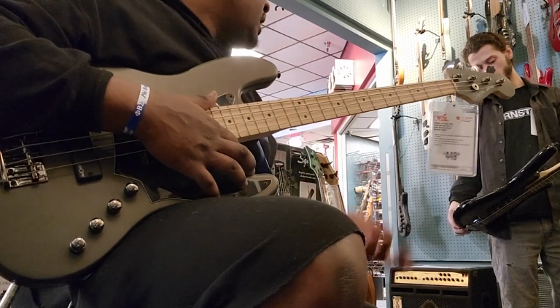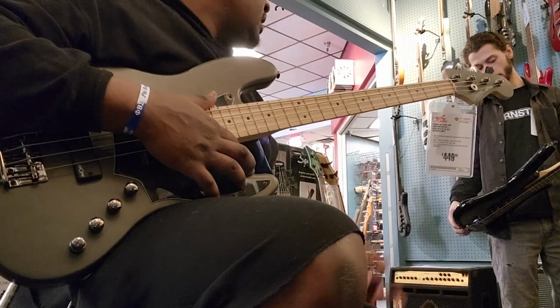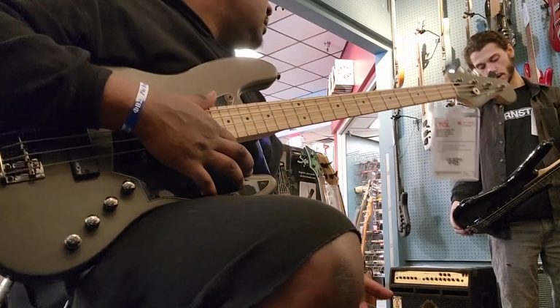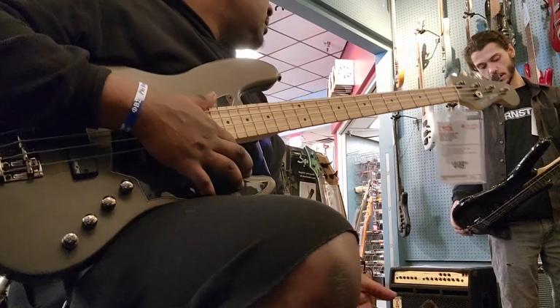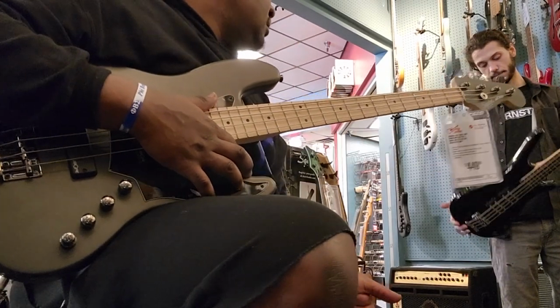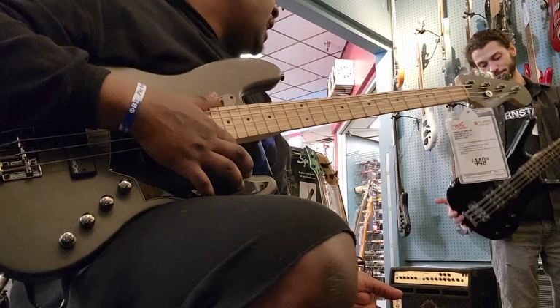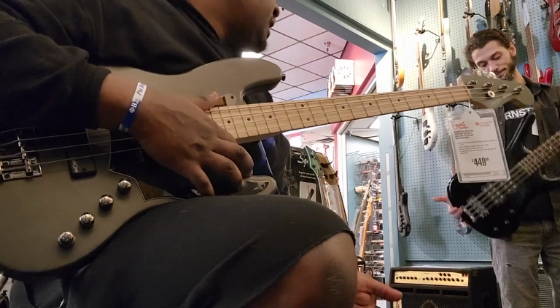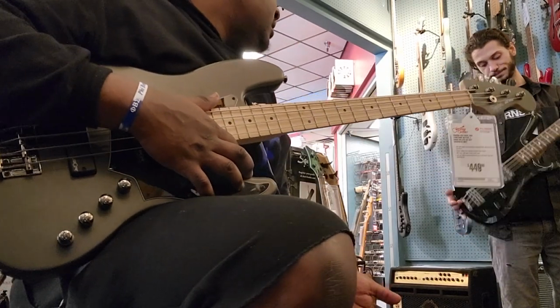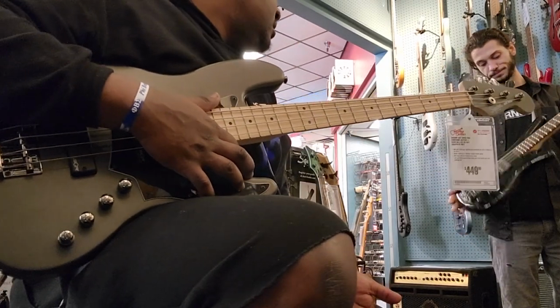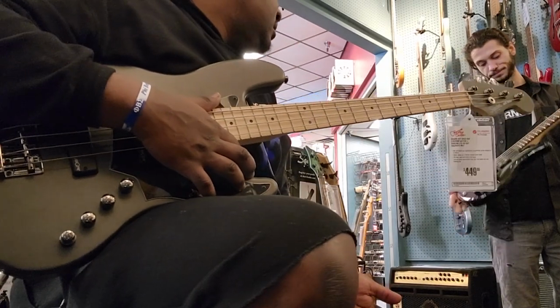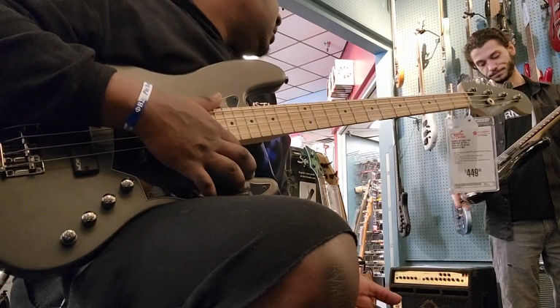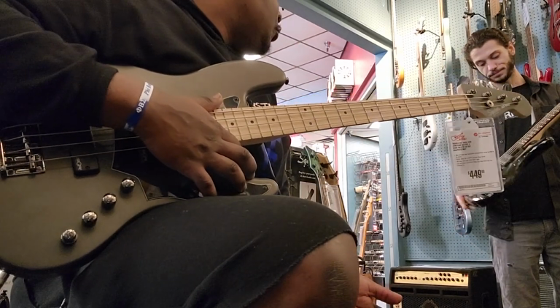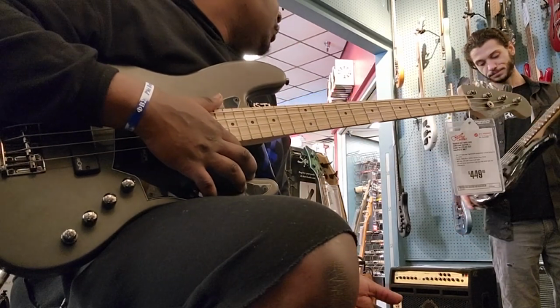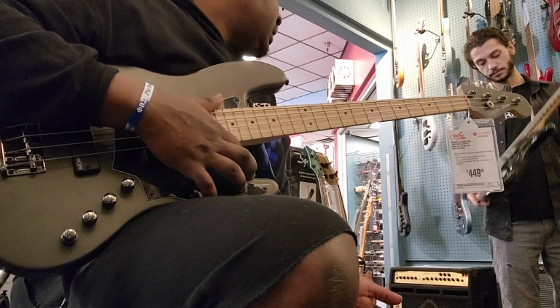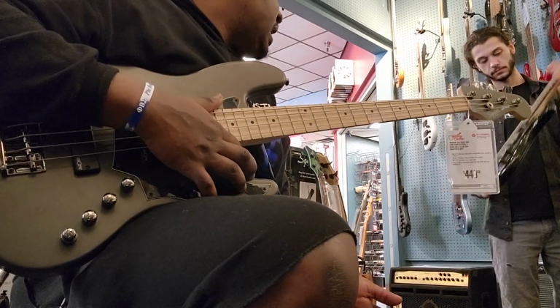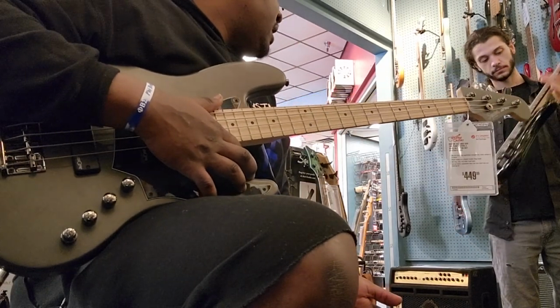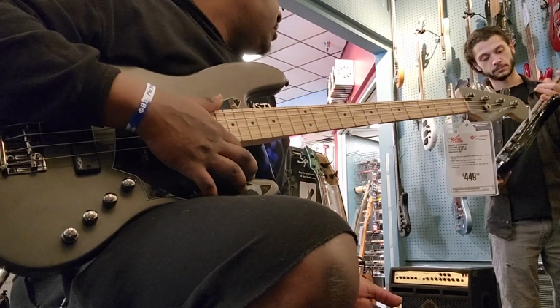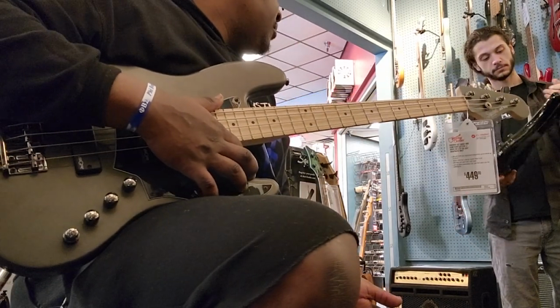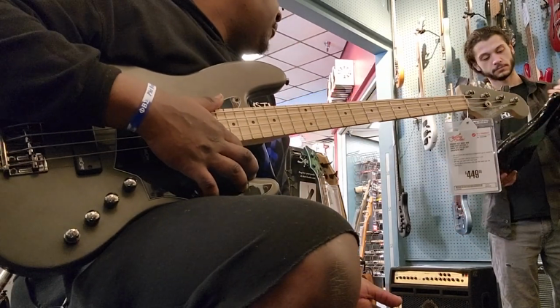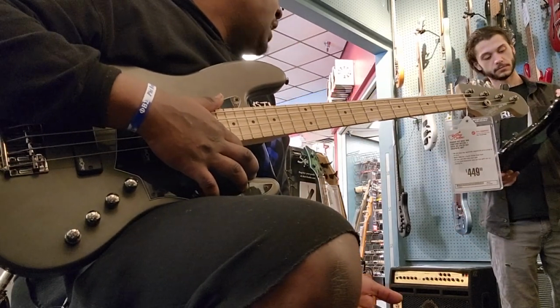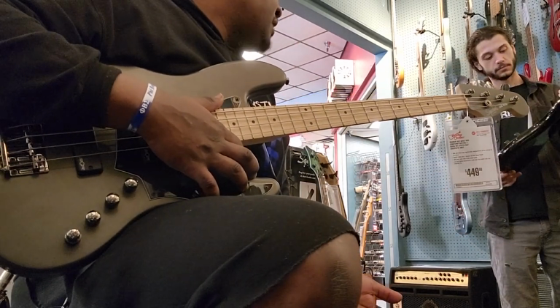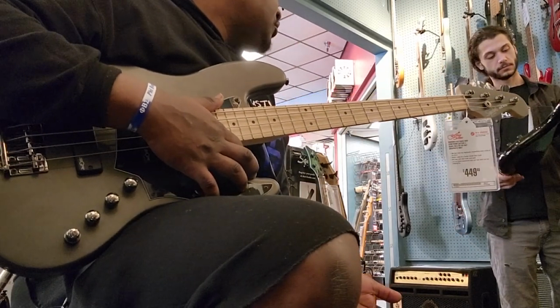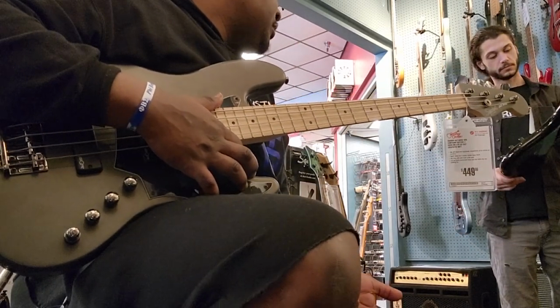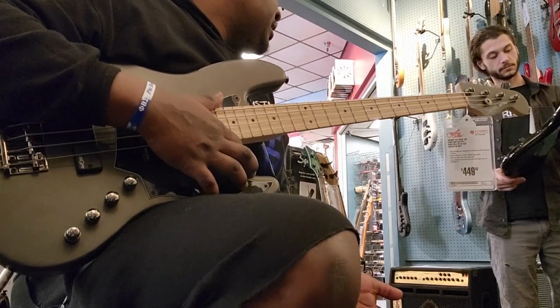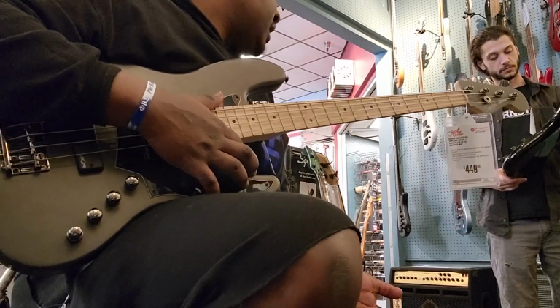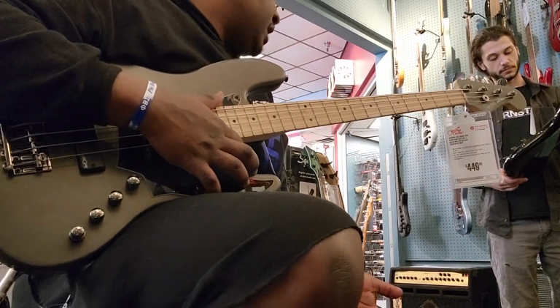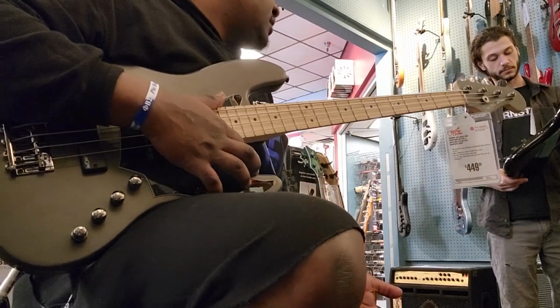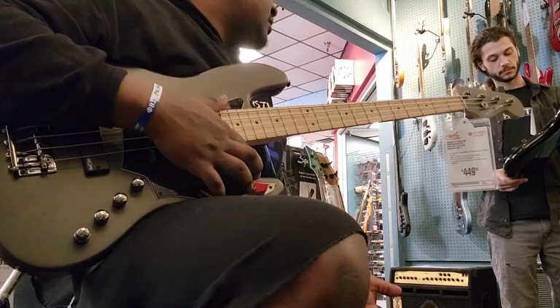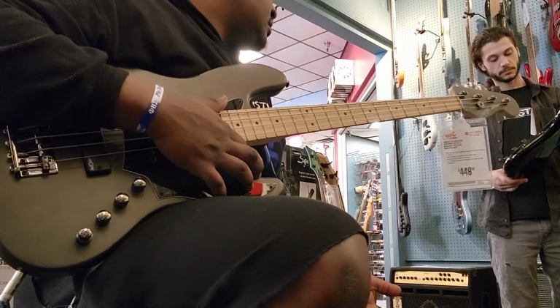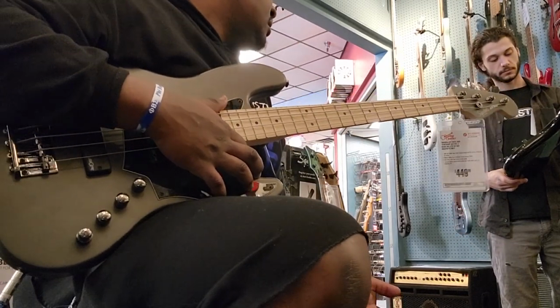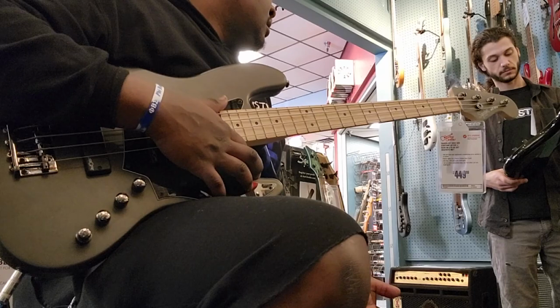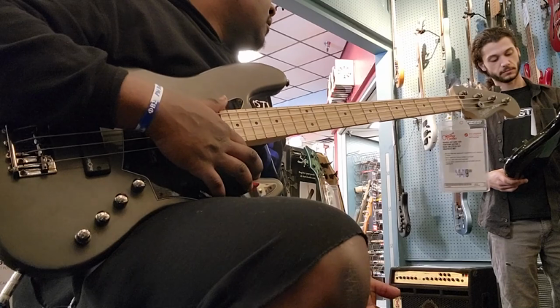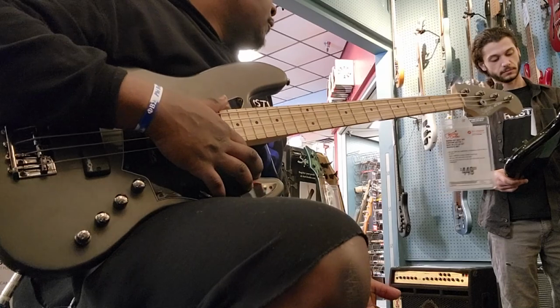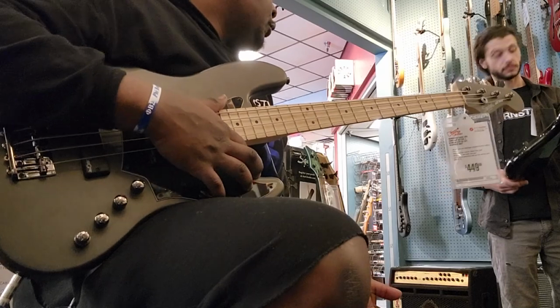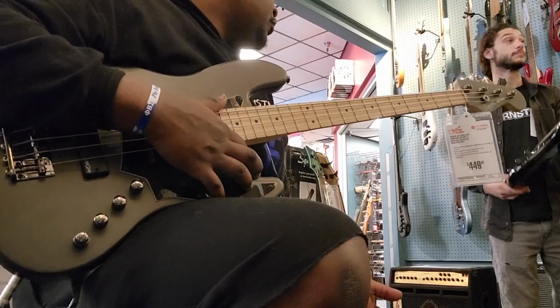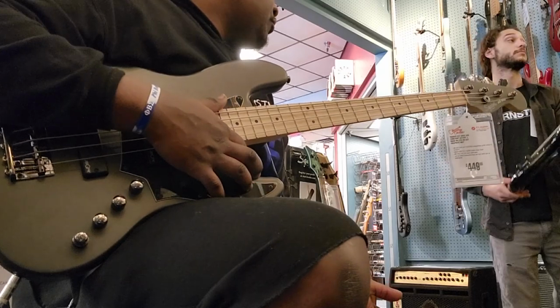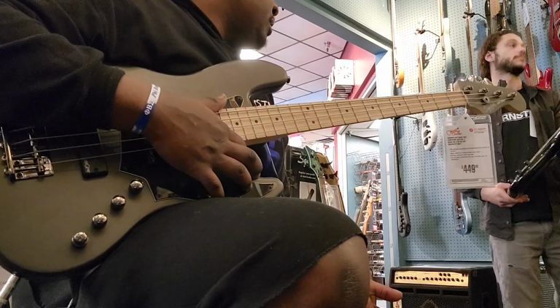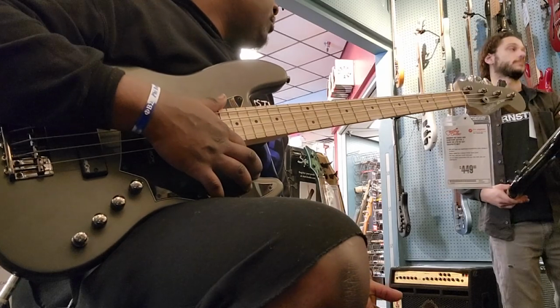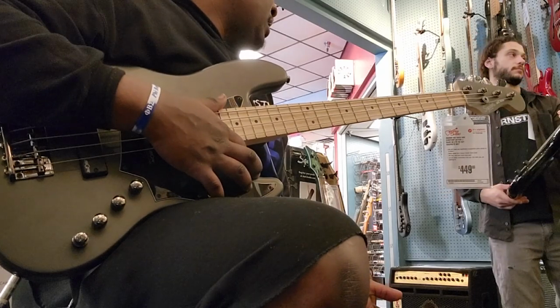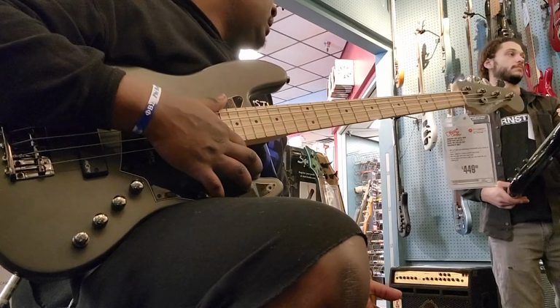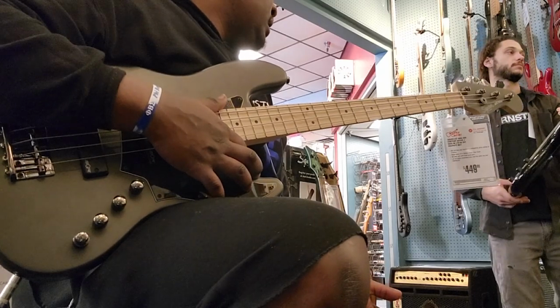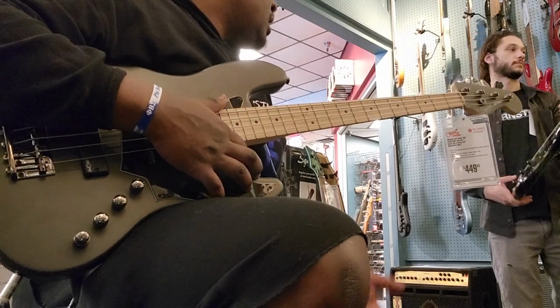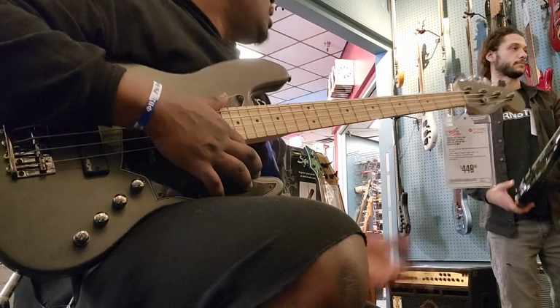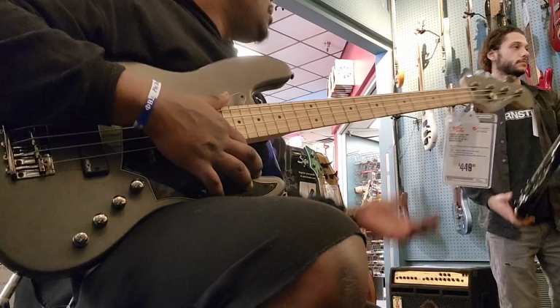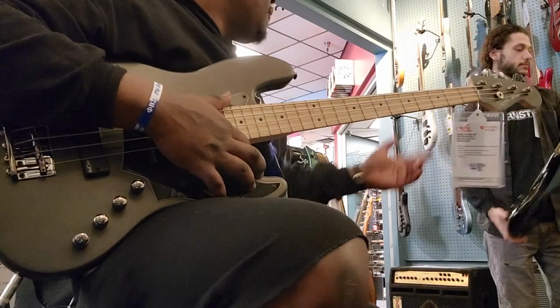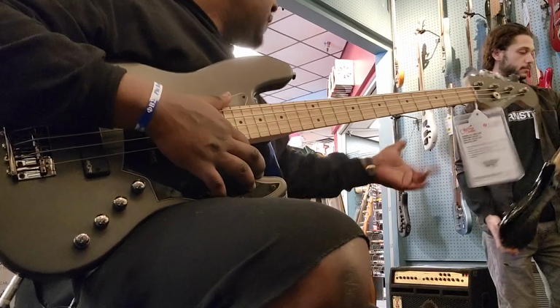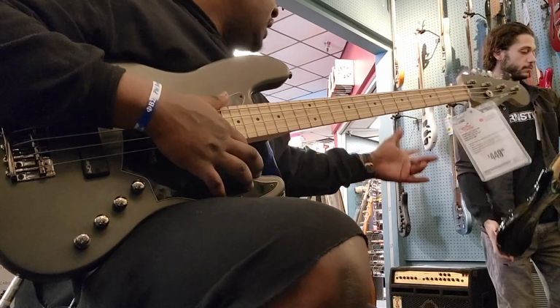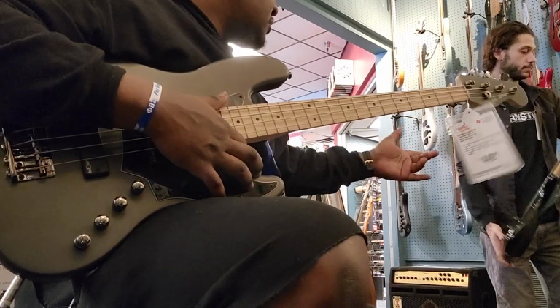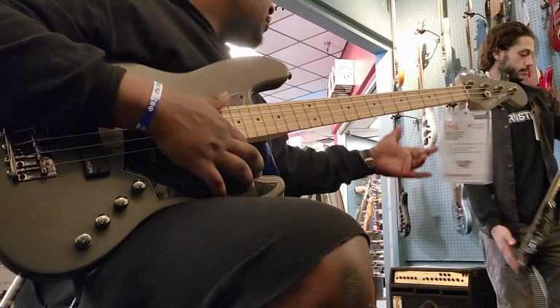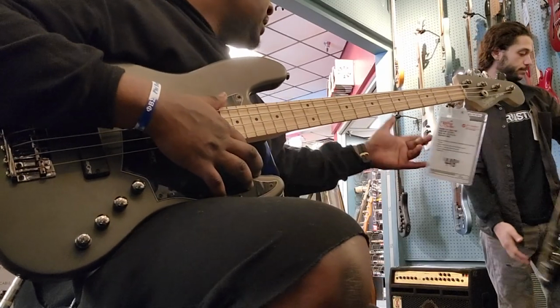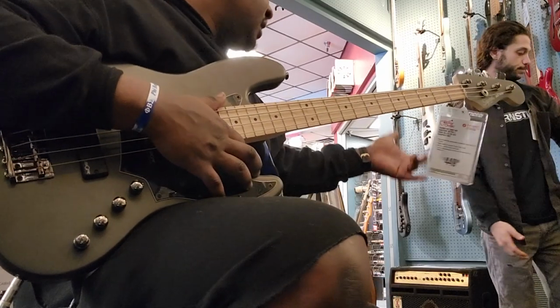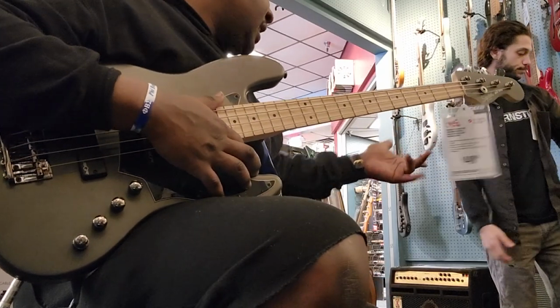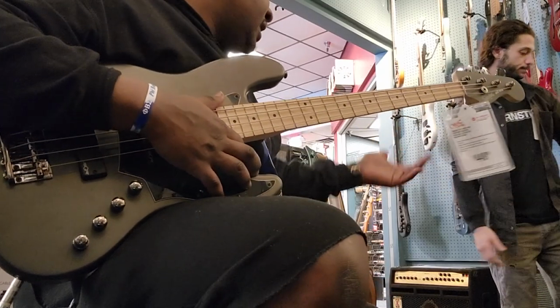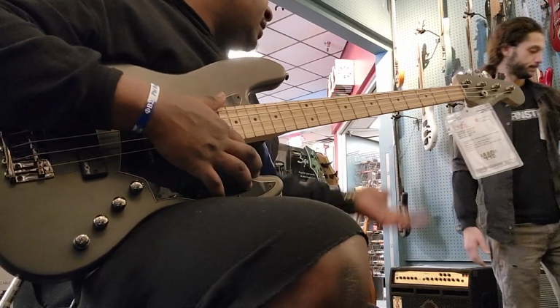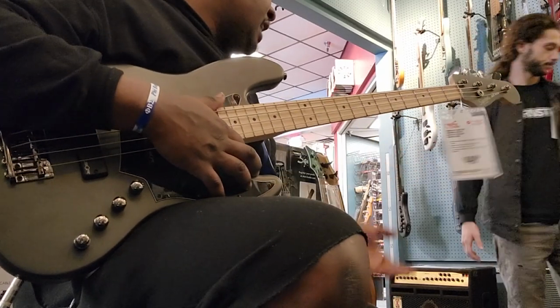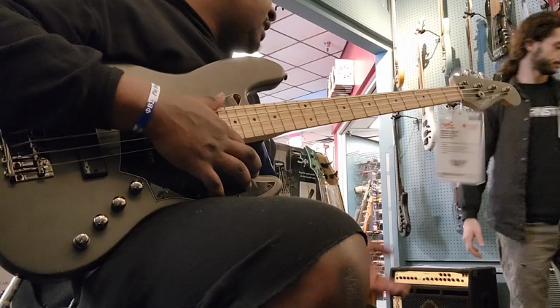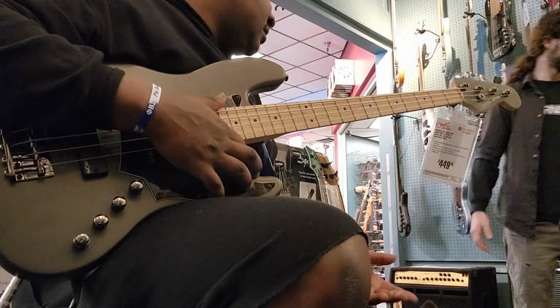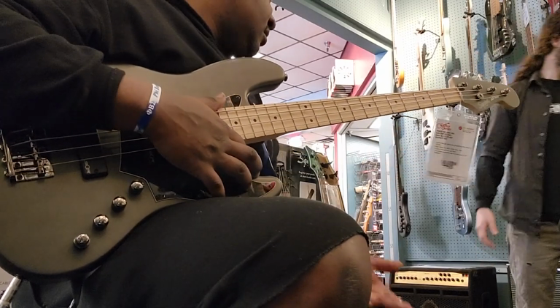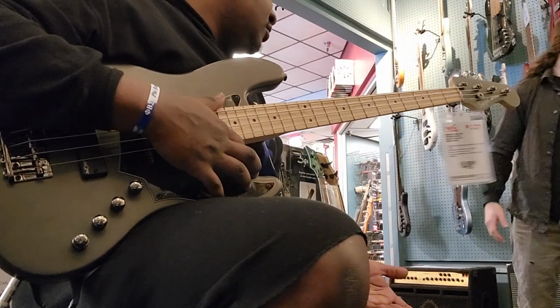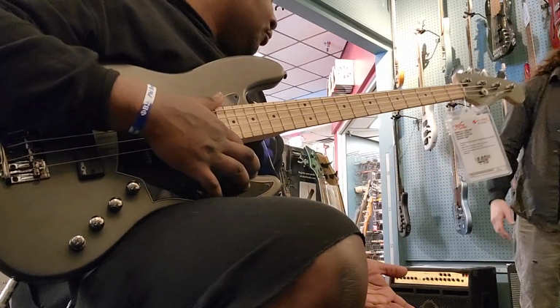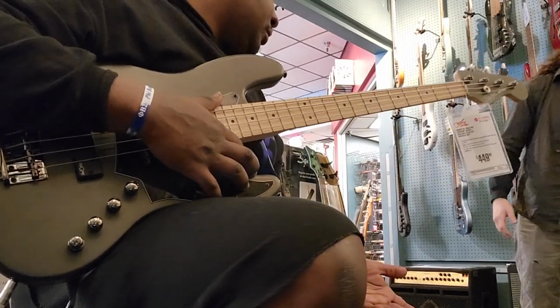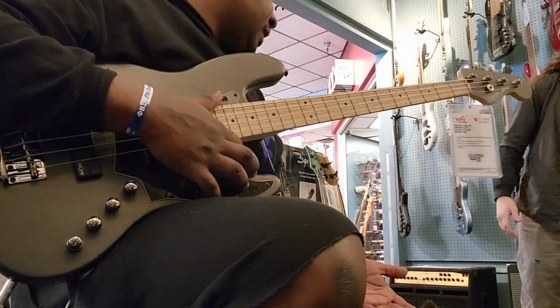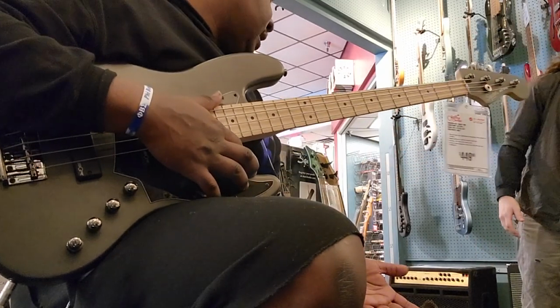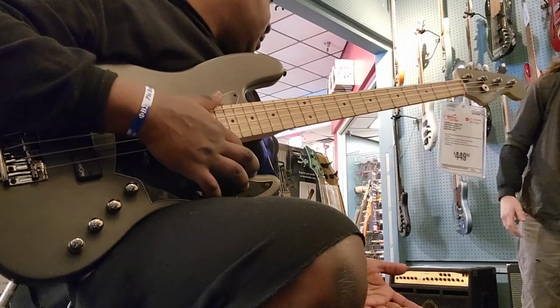I could do with that. Five-string, yes. Four-string, probably not. But five-string, yes — I can do with that.